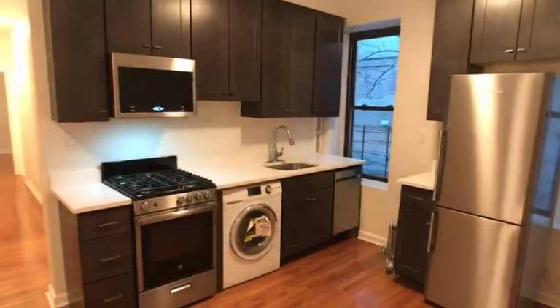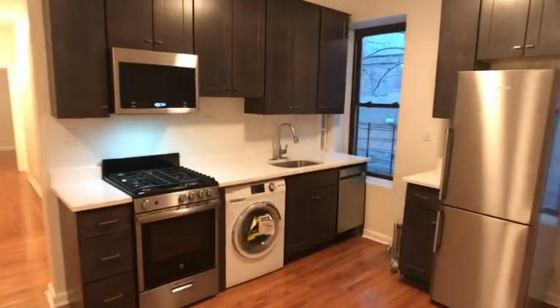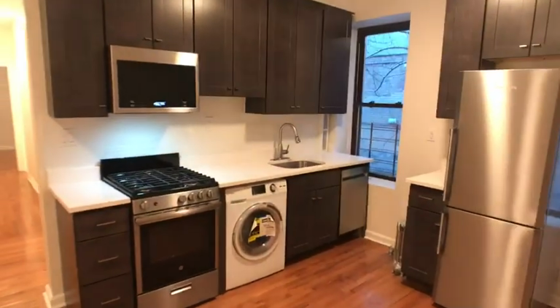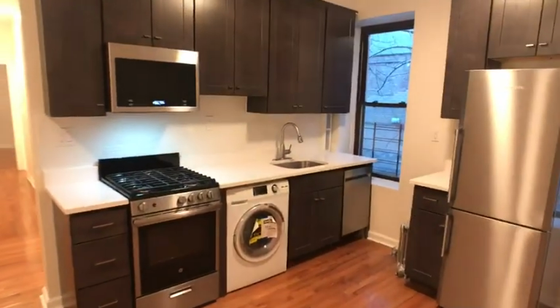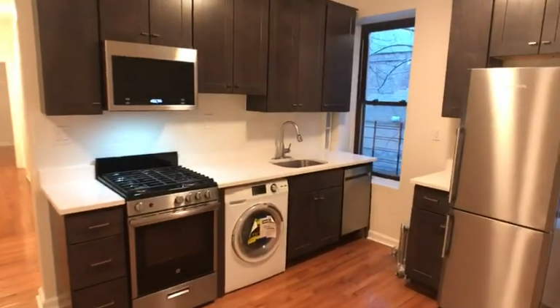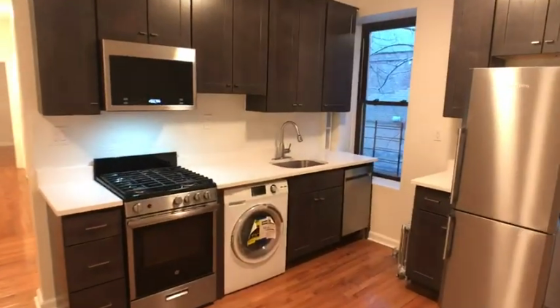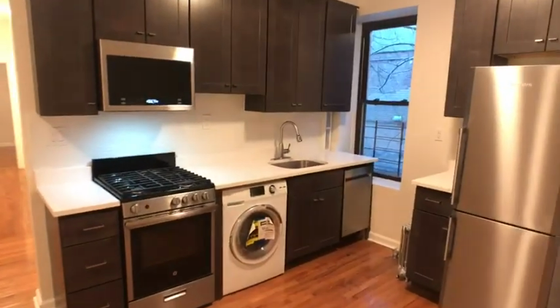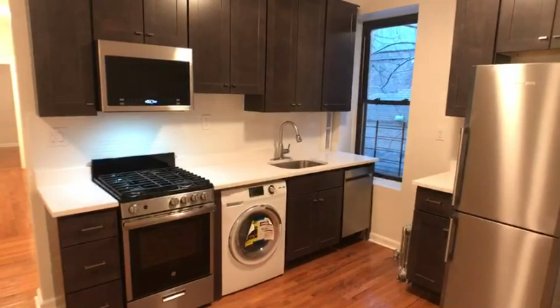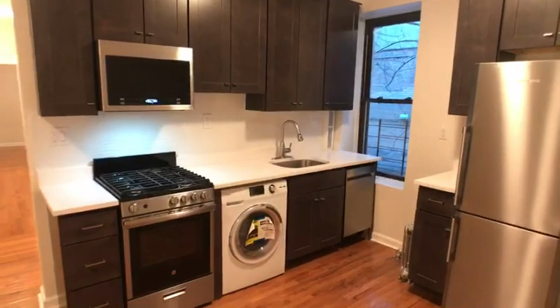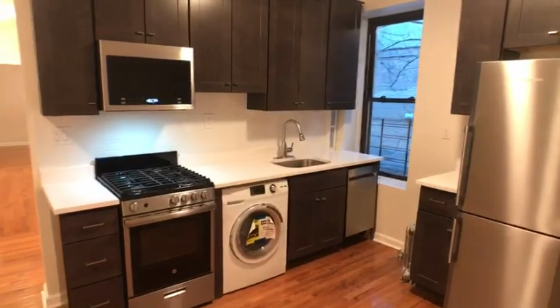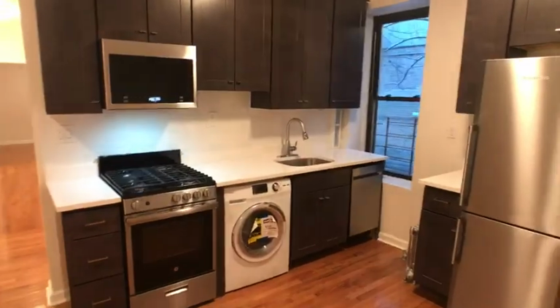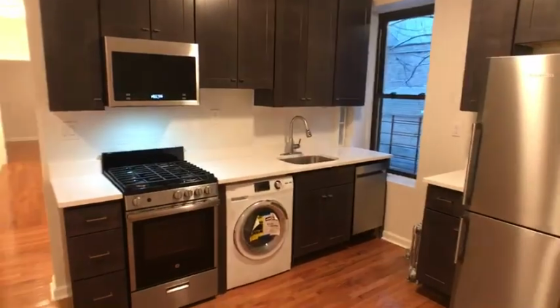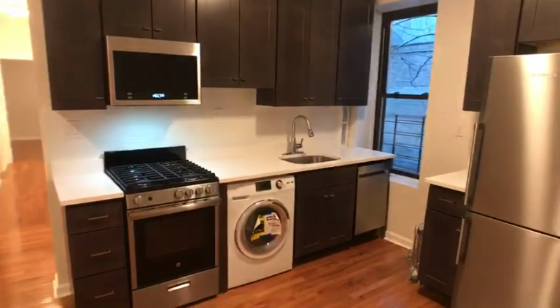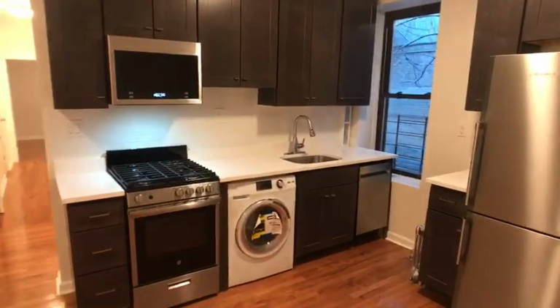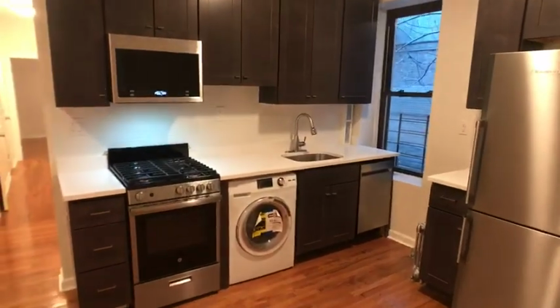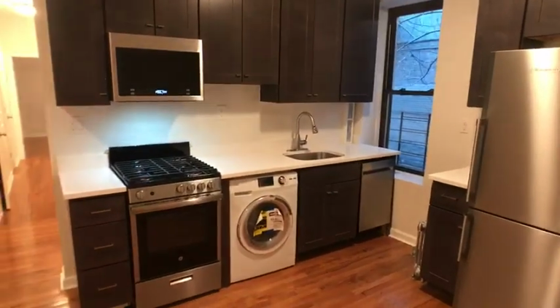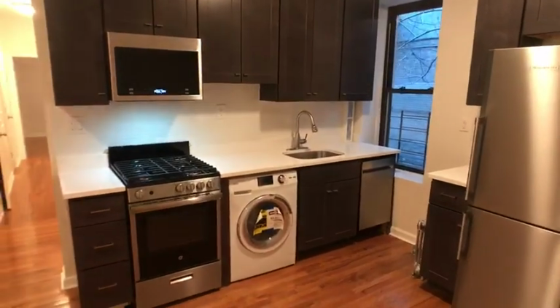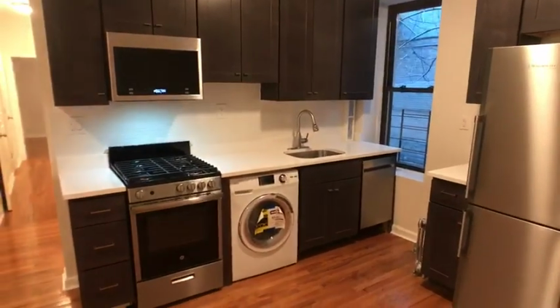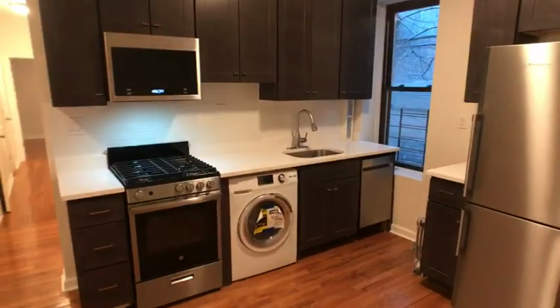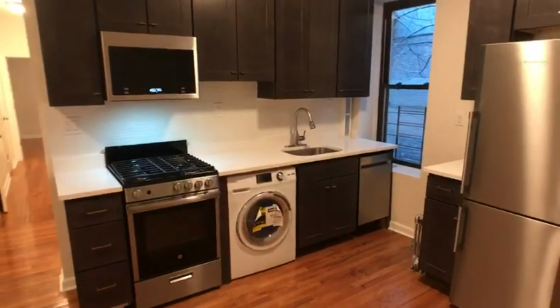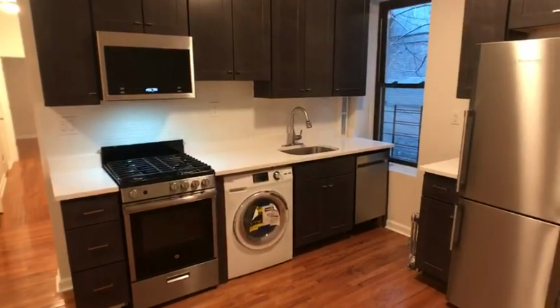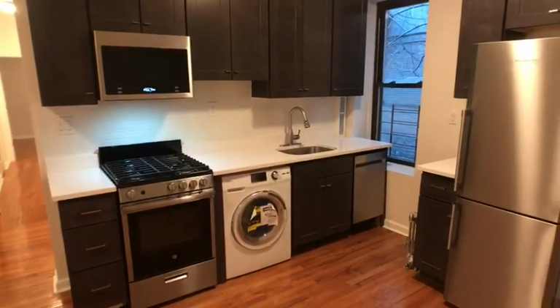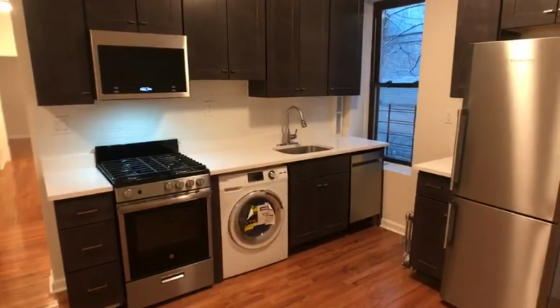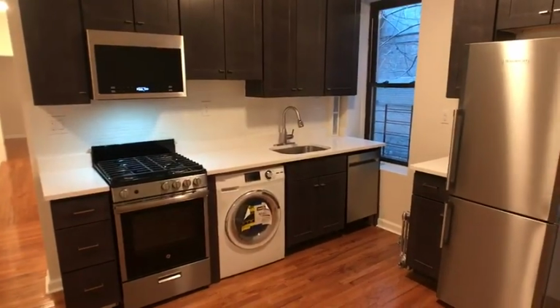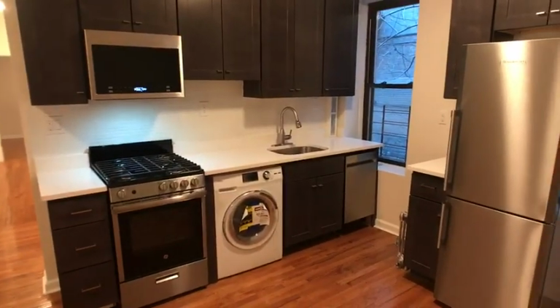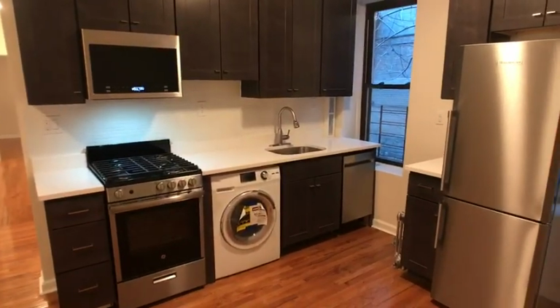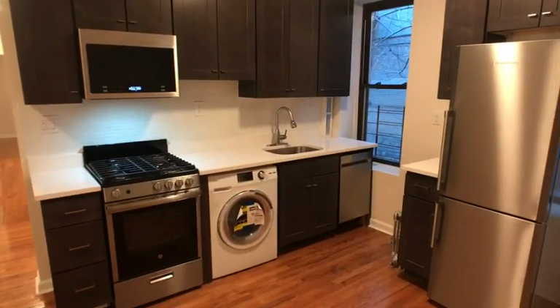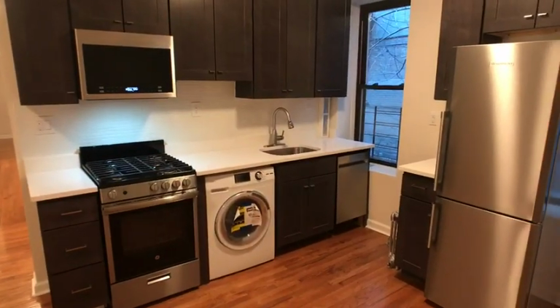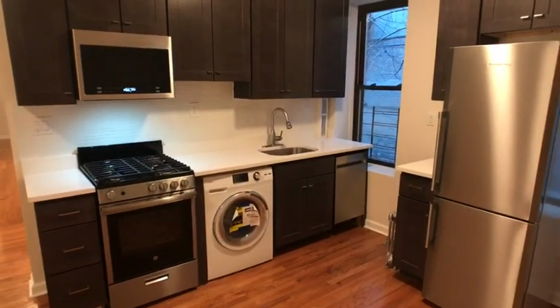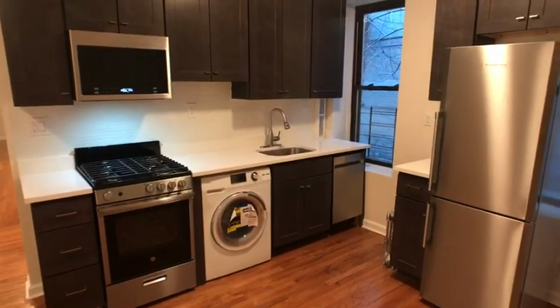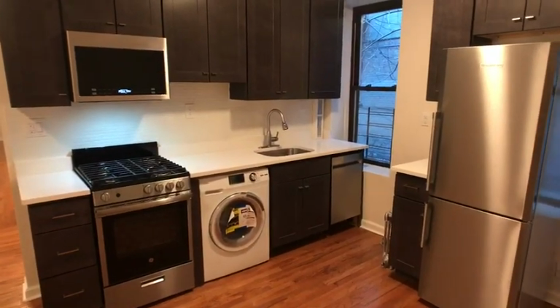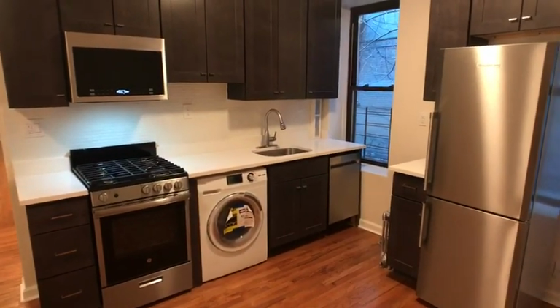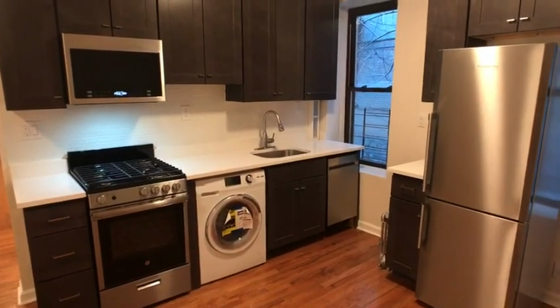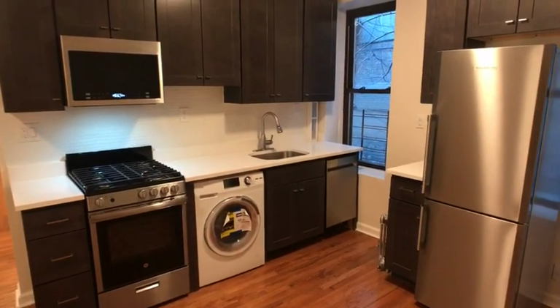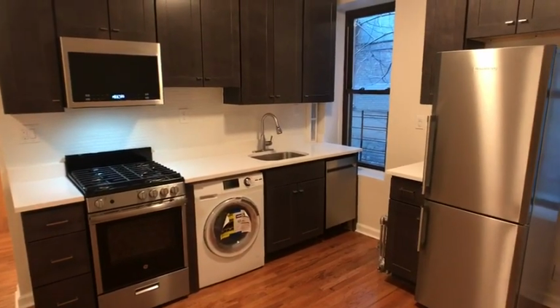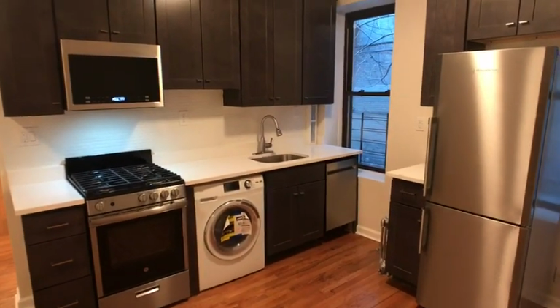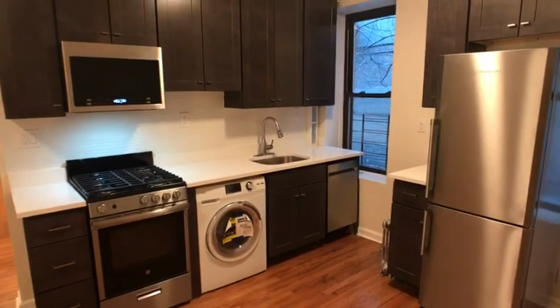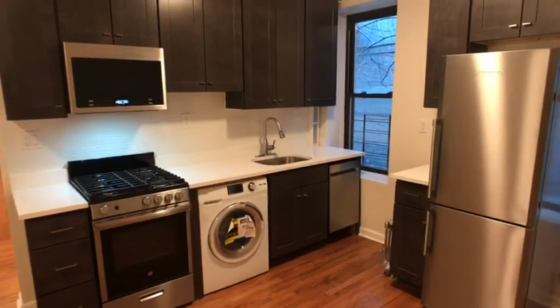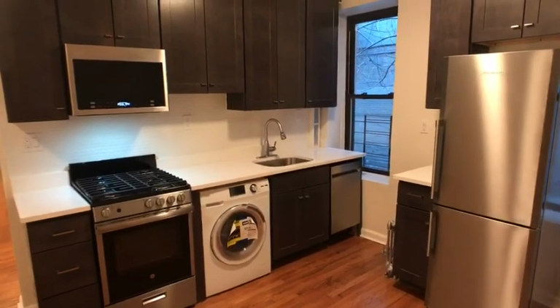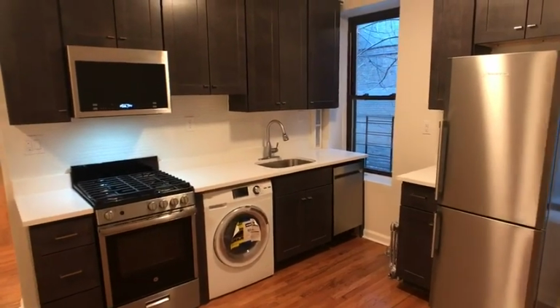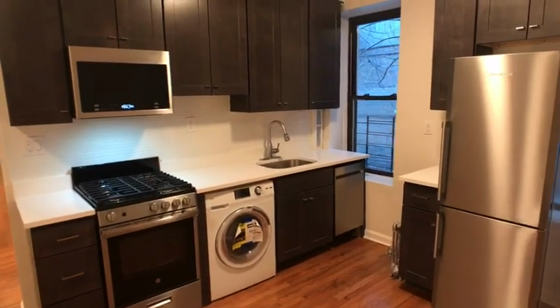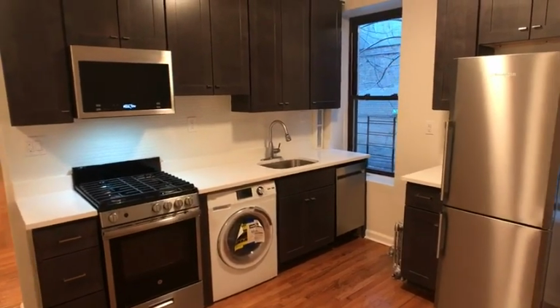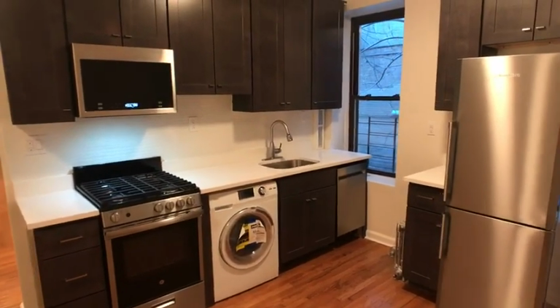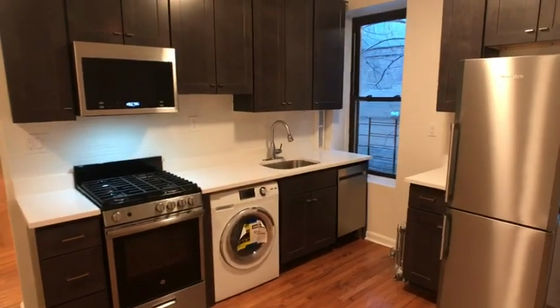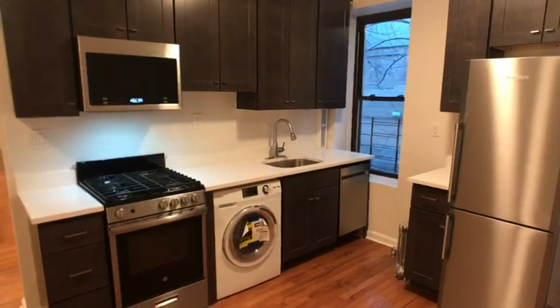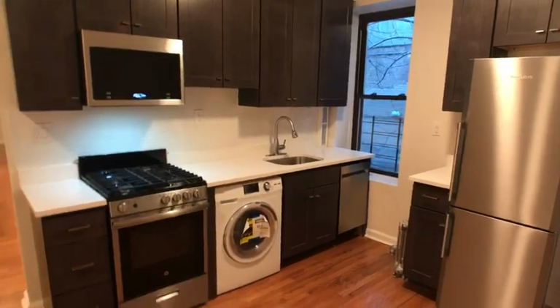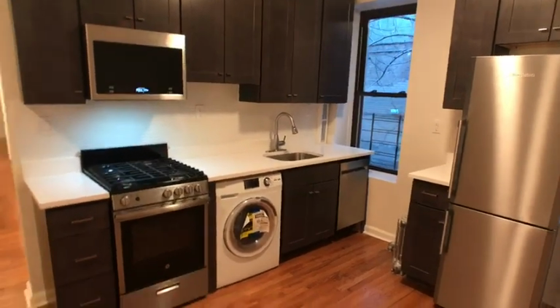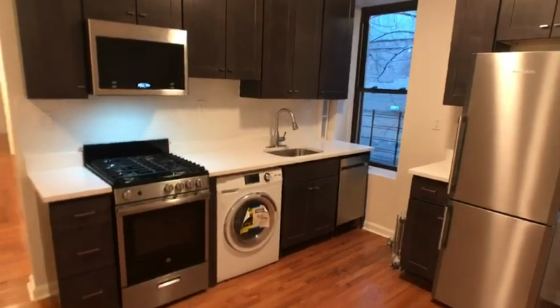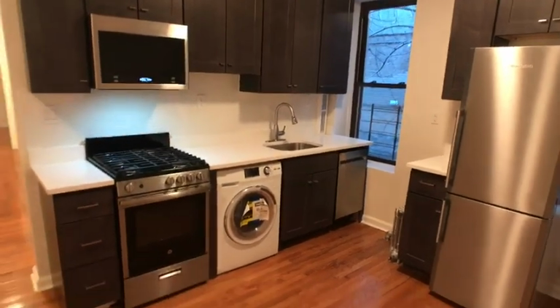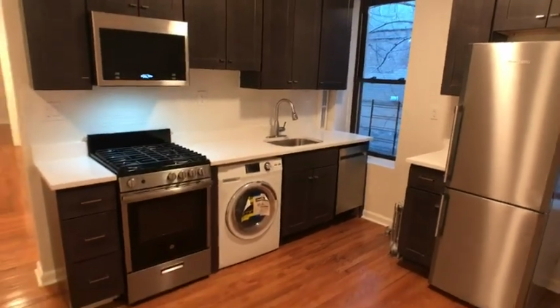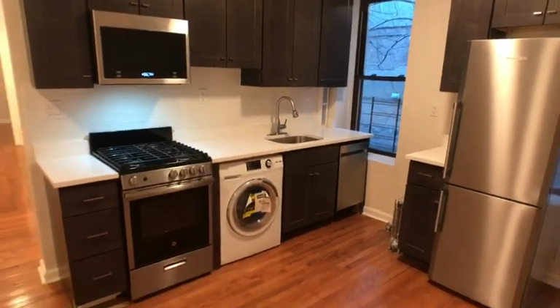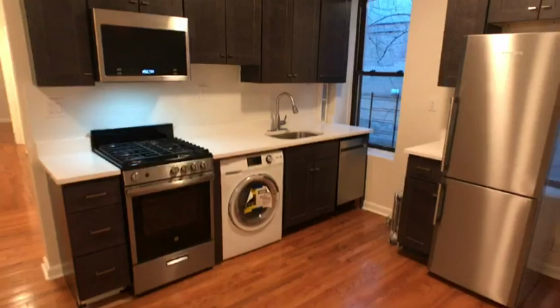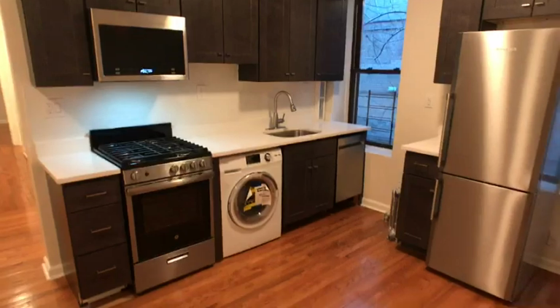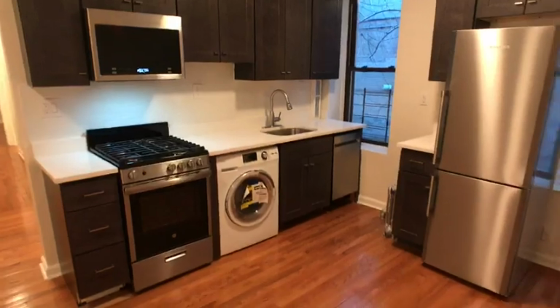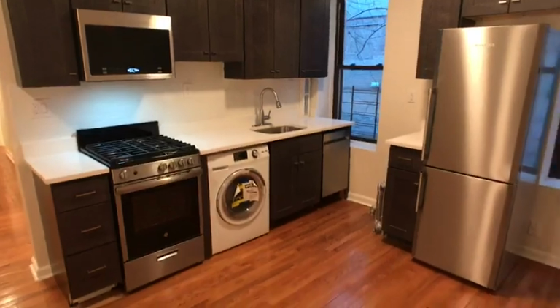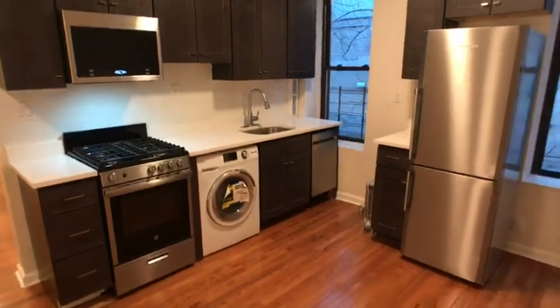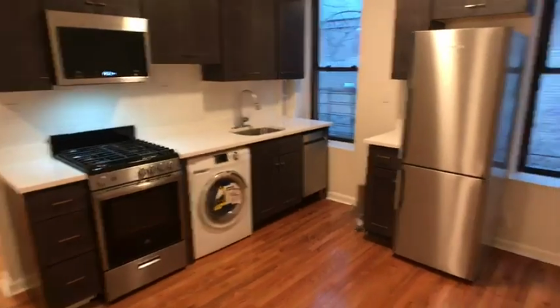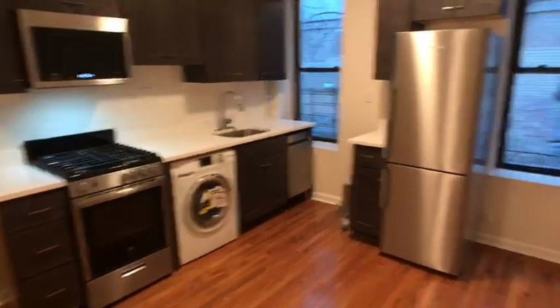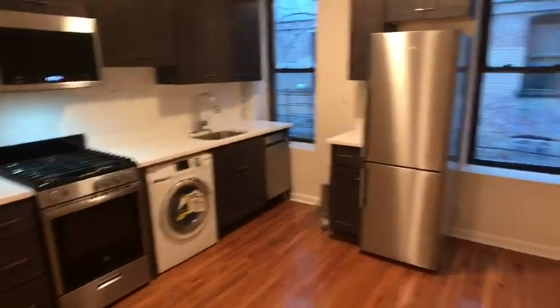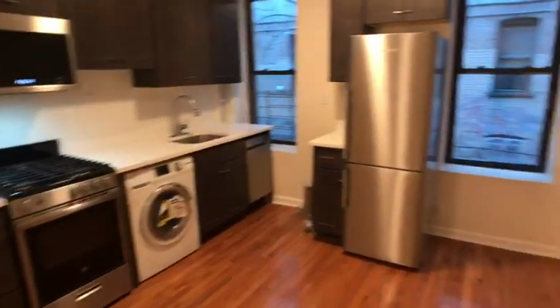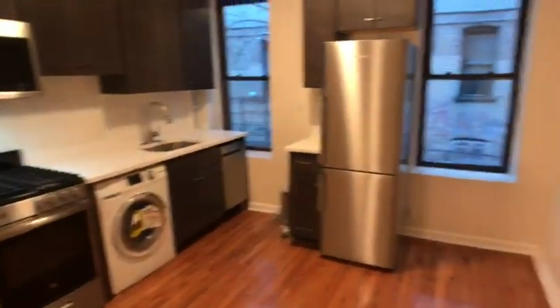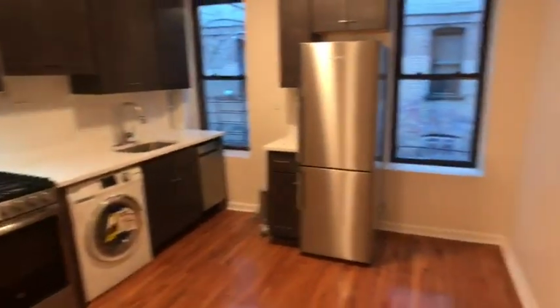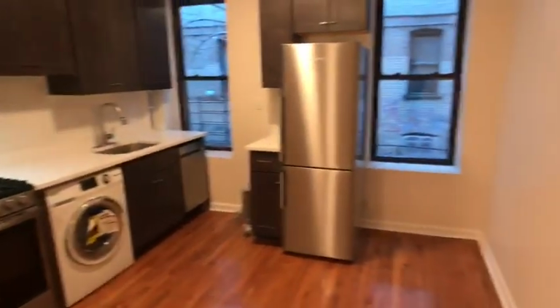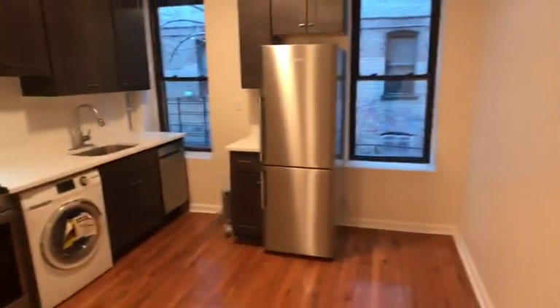You have an integrated washer dryer there below the countertop, dishwasher, provided microwave, gas stovetop range, and oven.